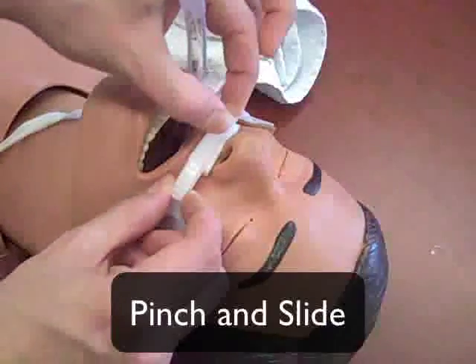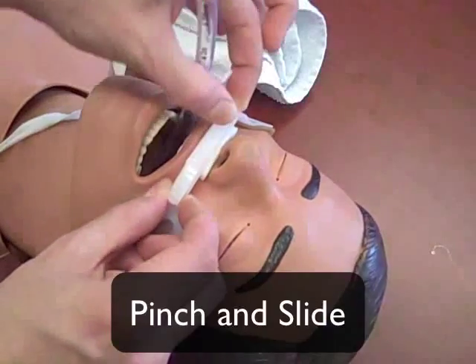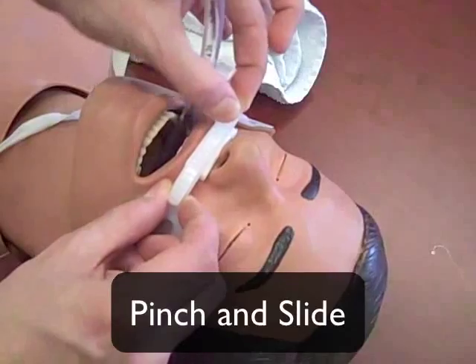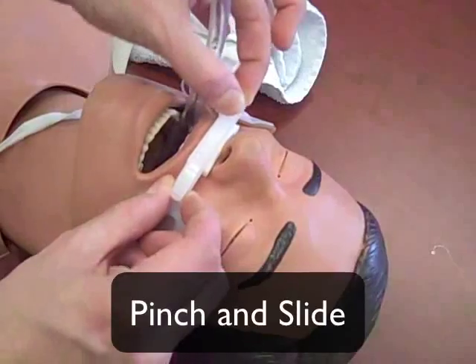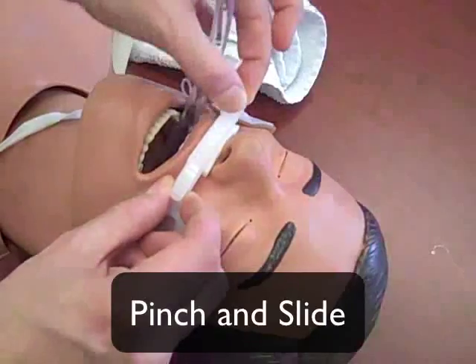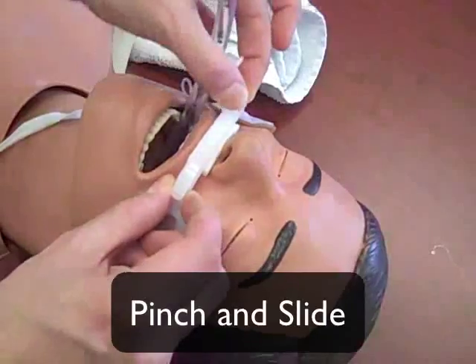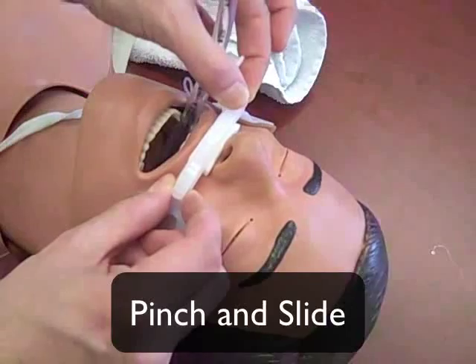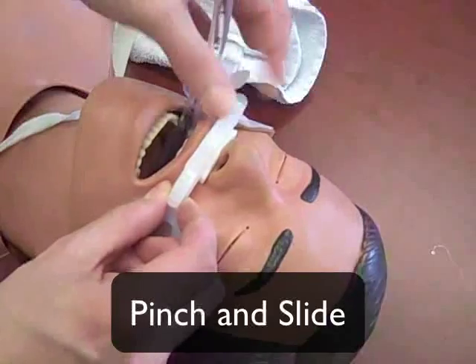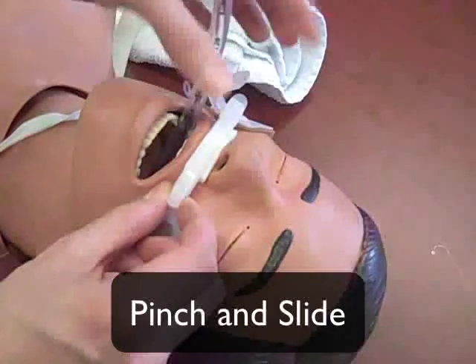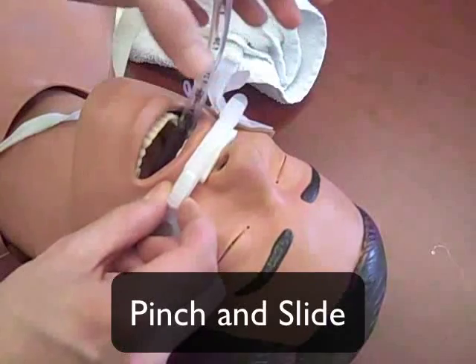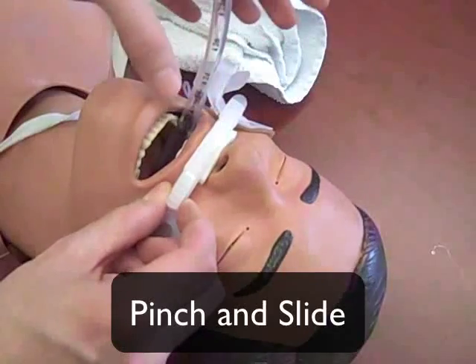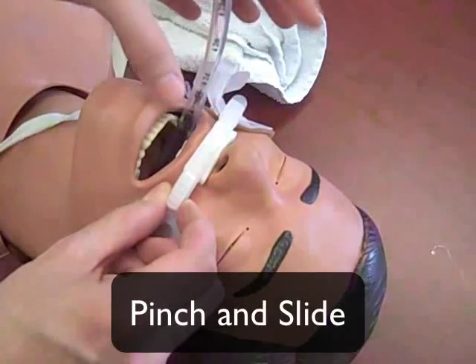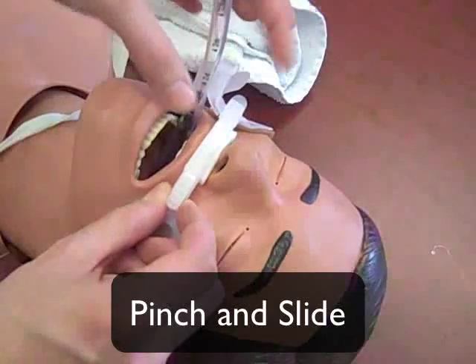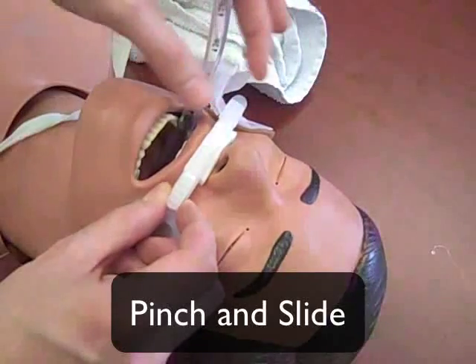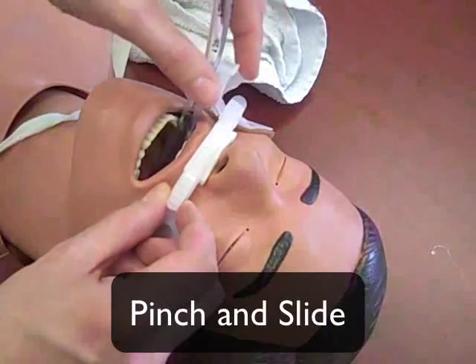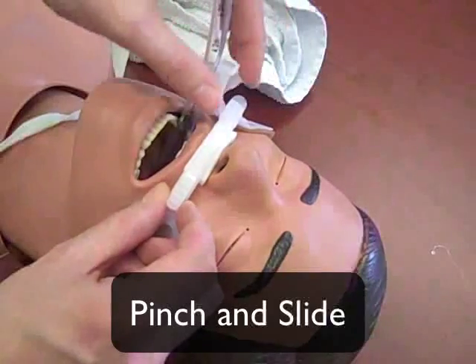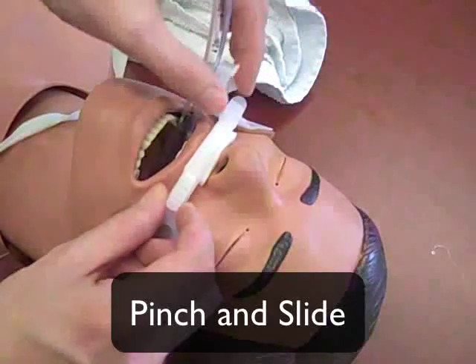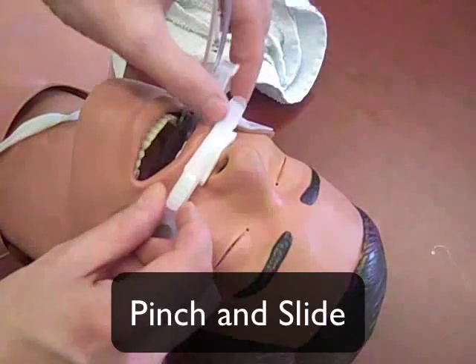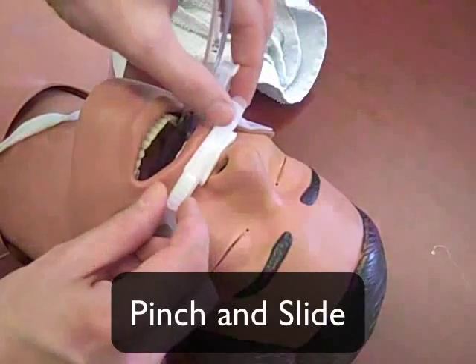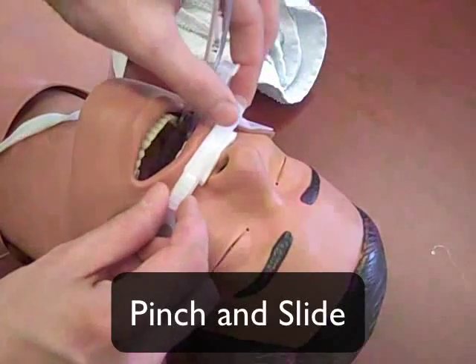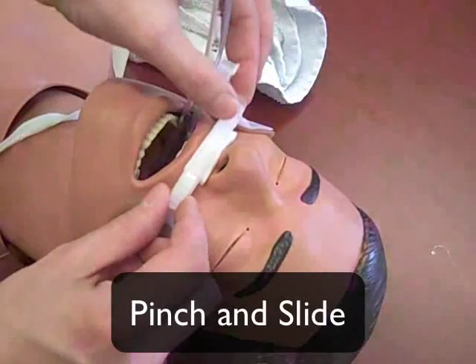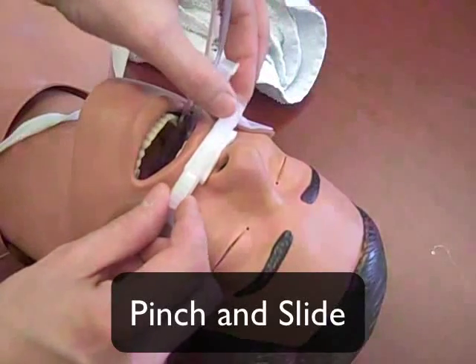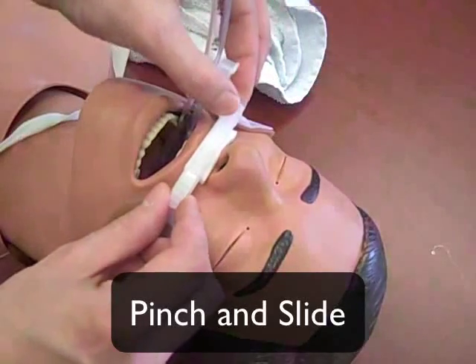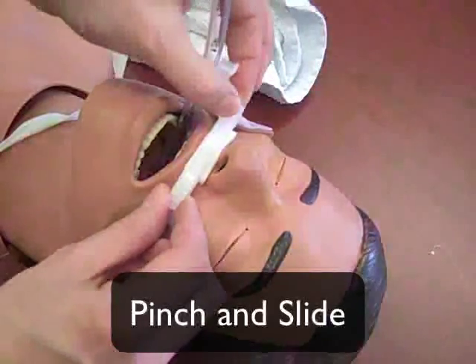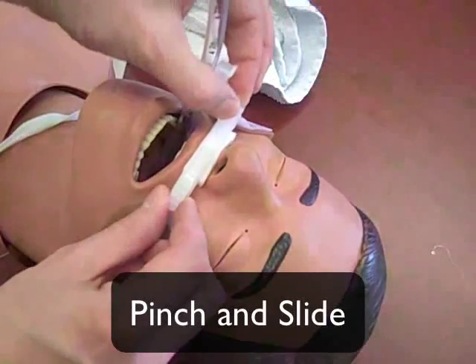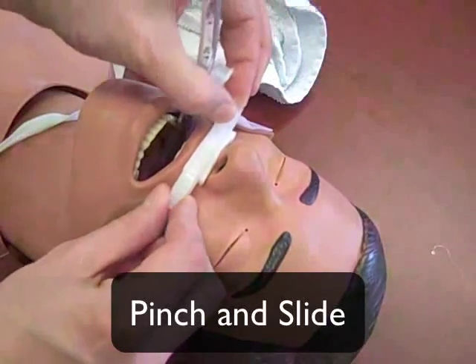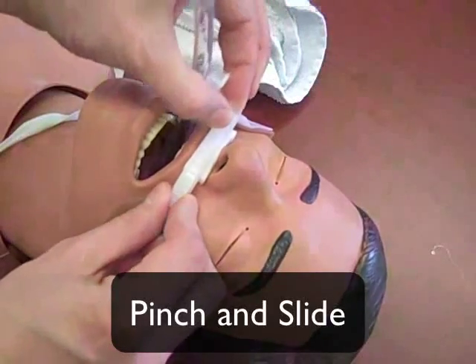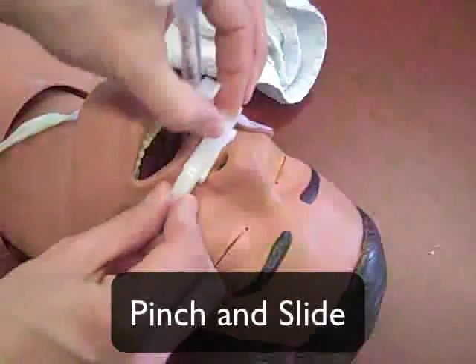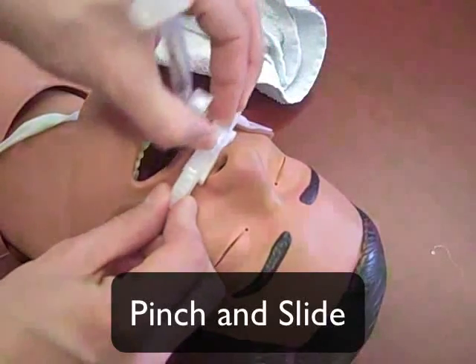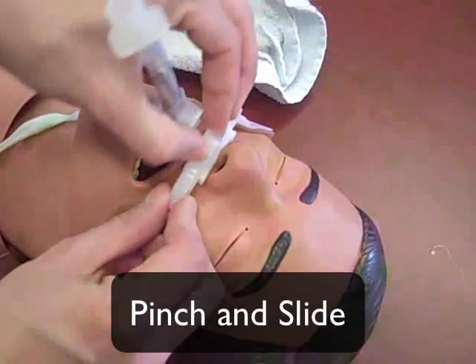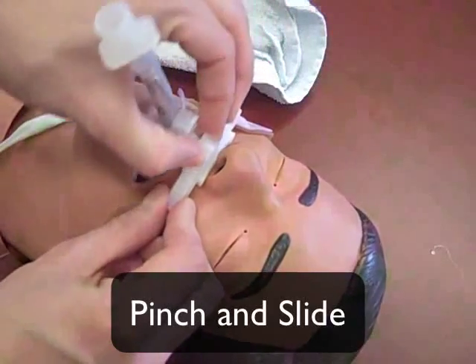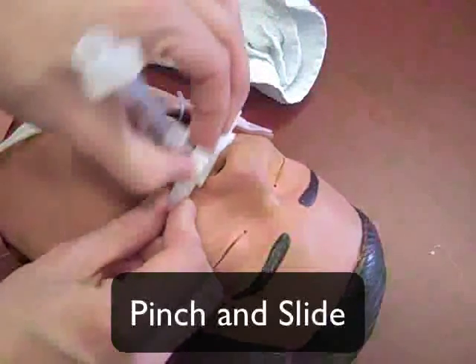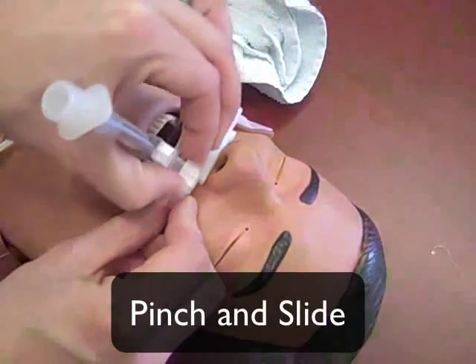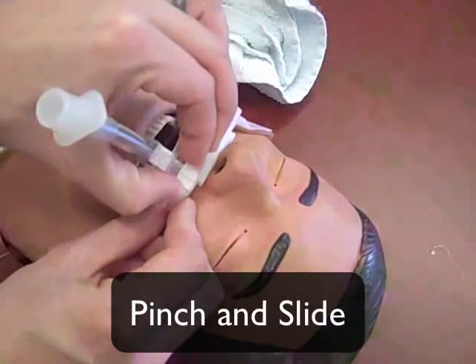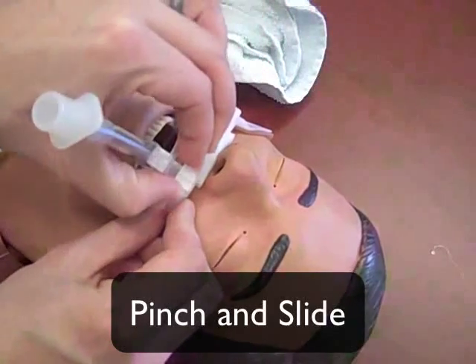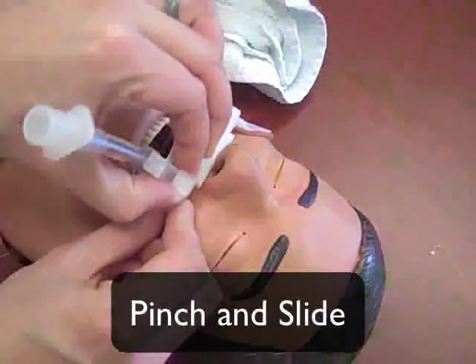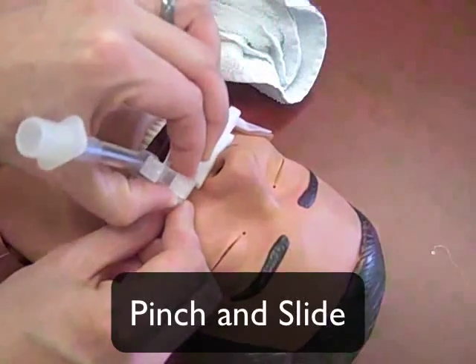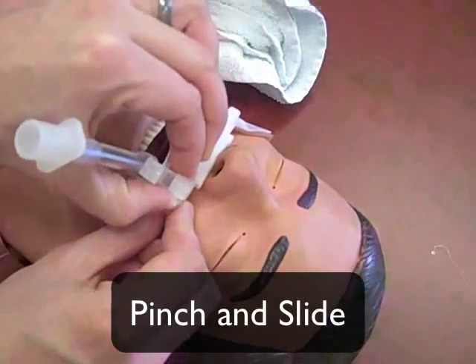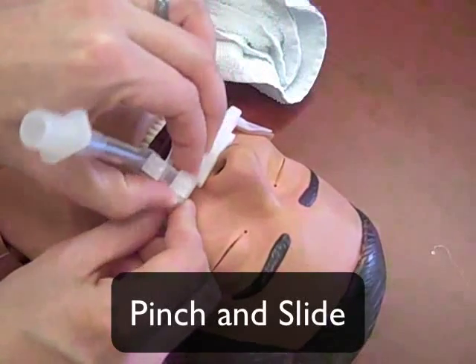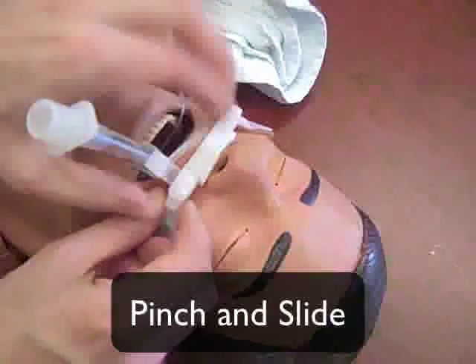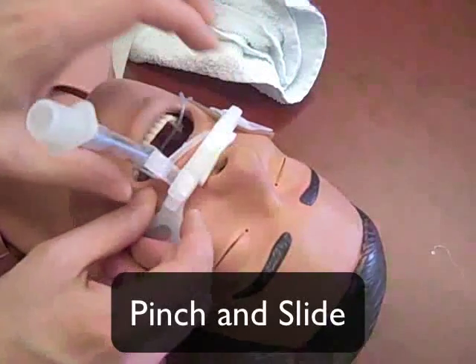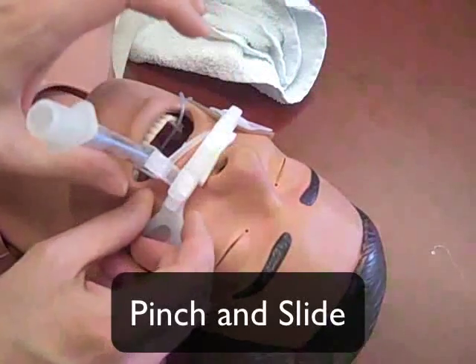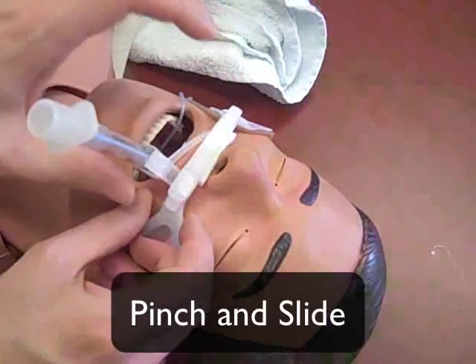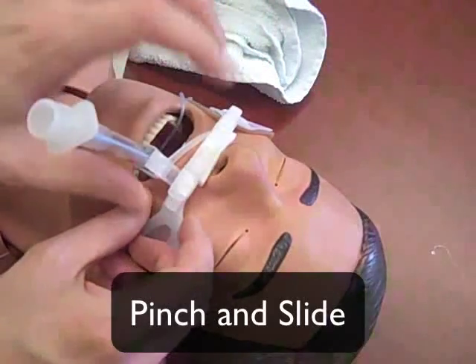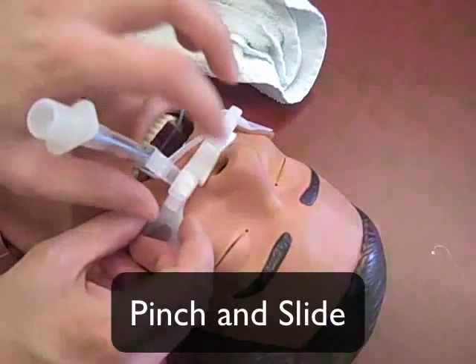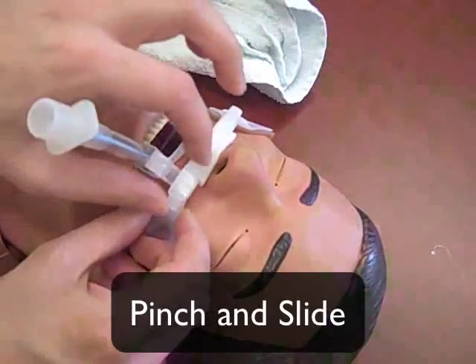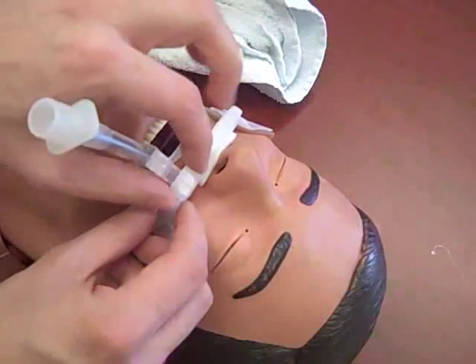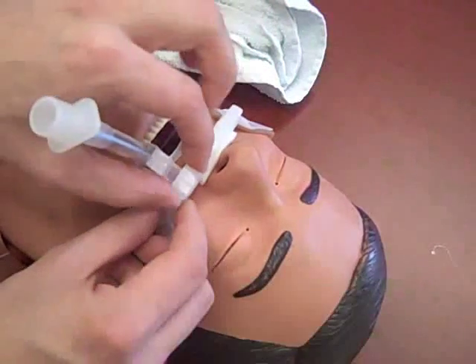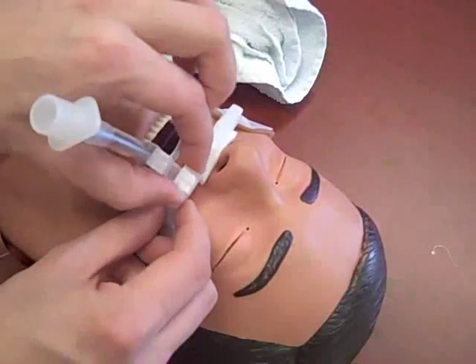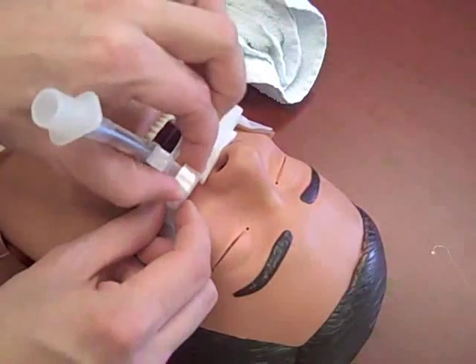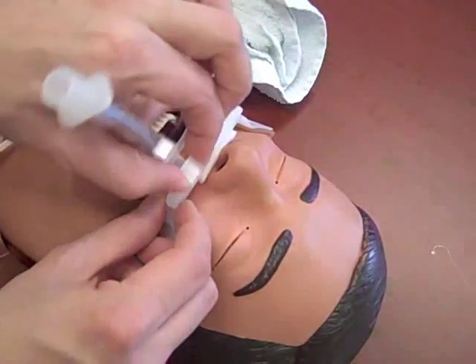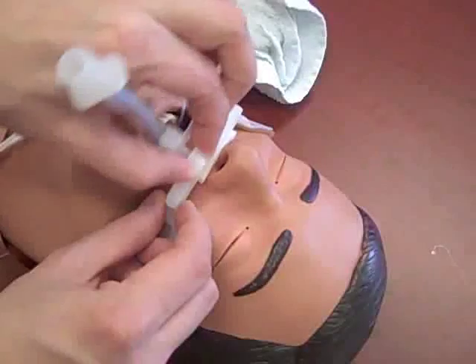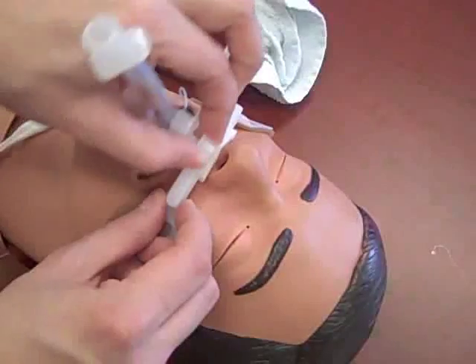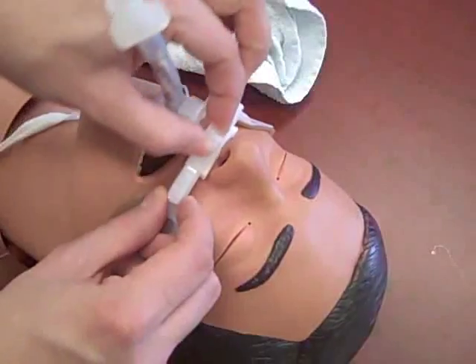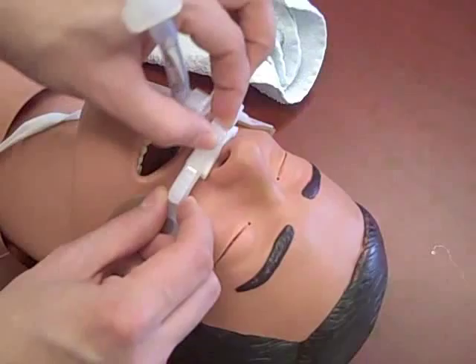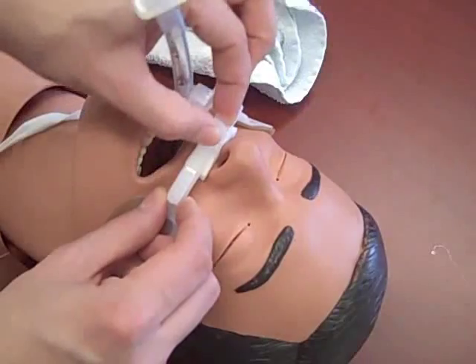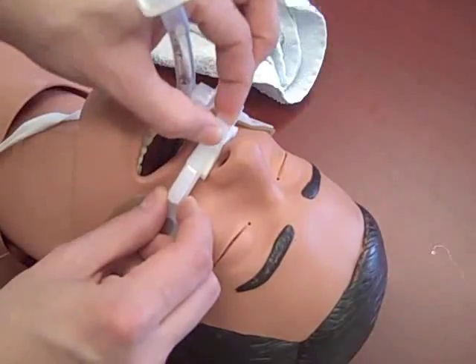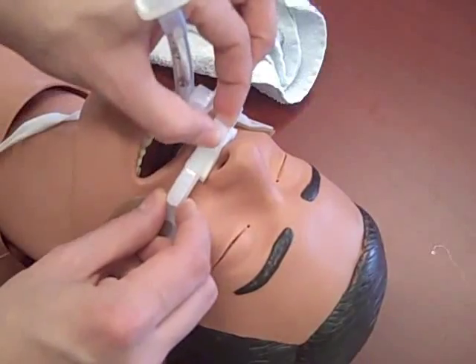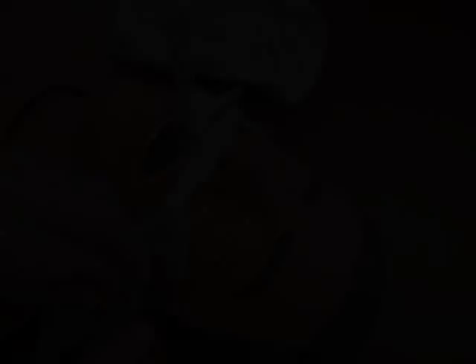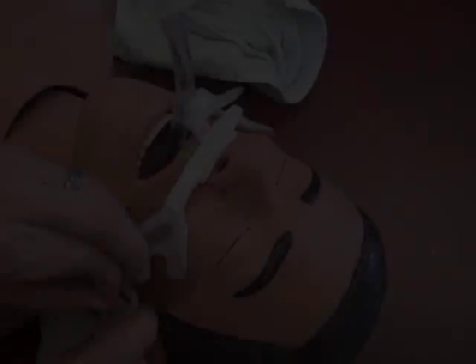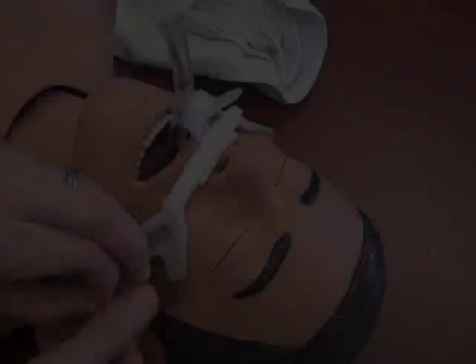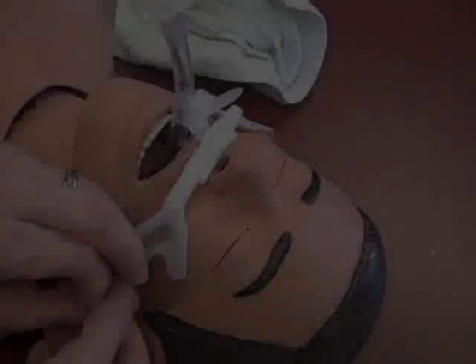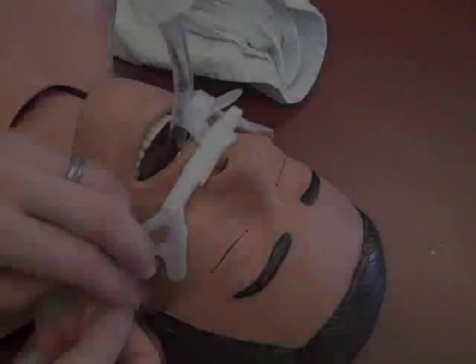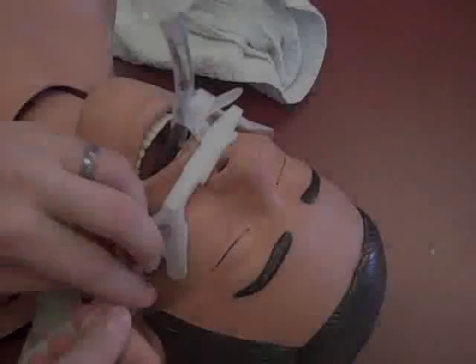The next strap is a safety feature and not the primary securing mechanism. Make sure you can only fit two fingers between the strap and the patient.